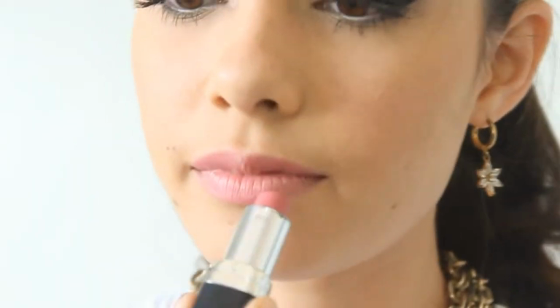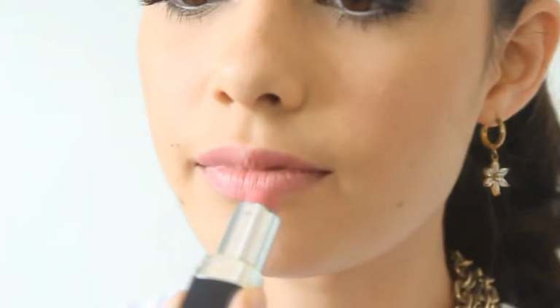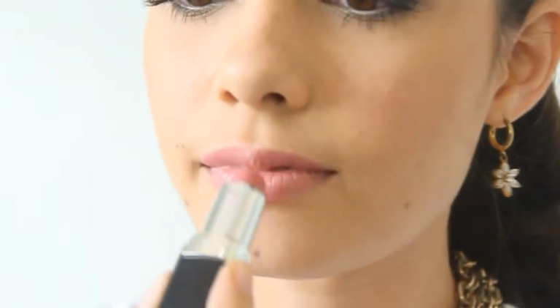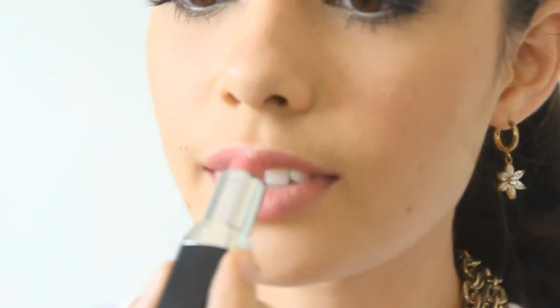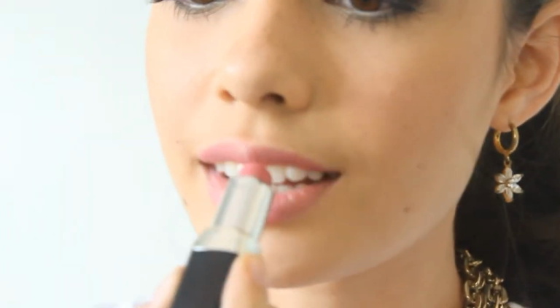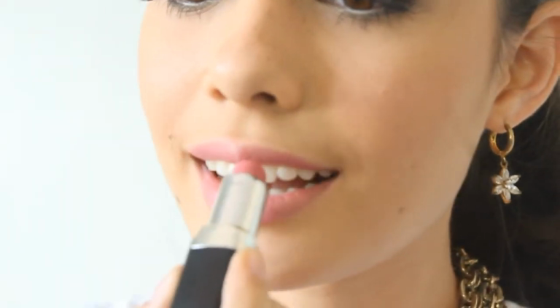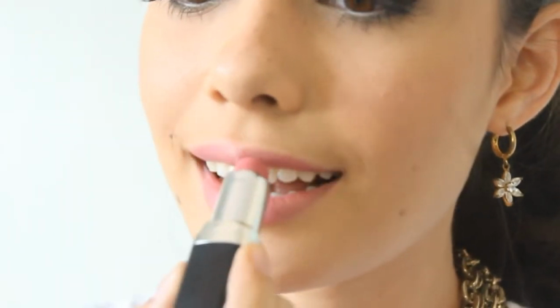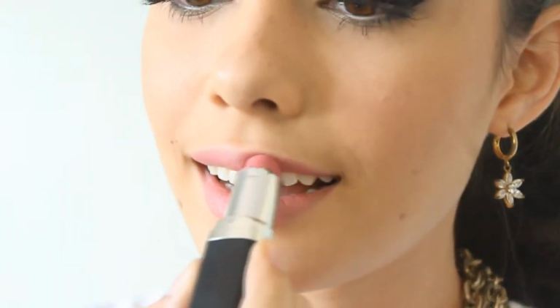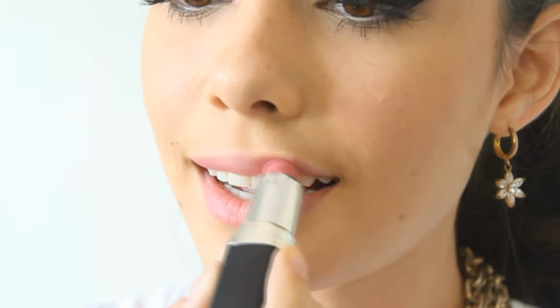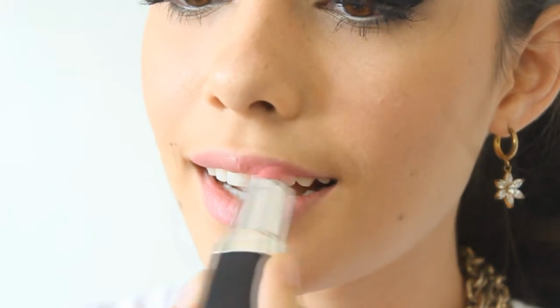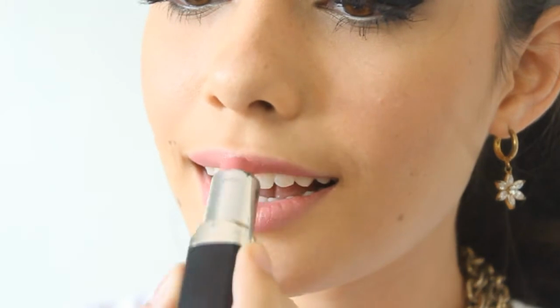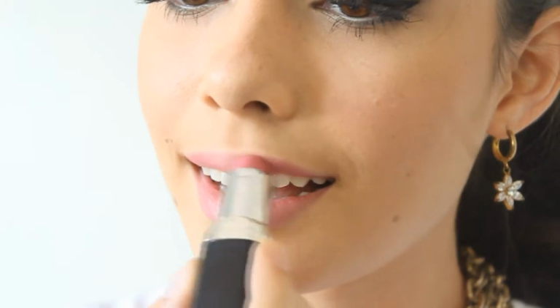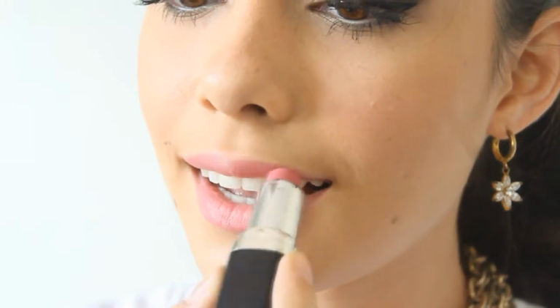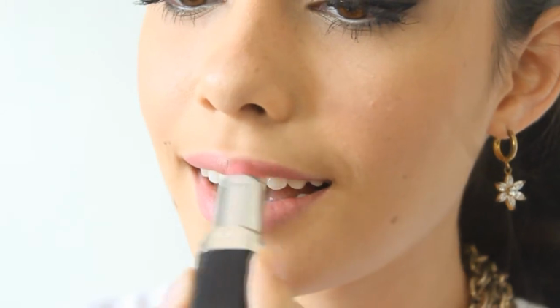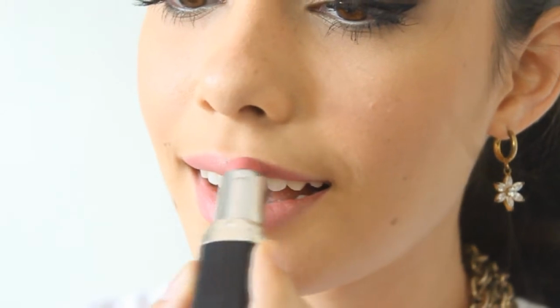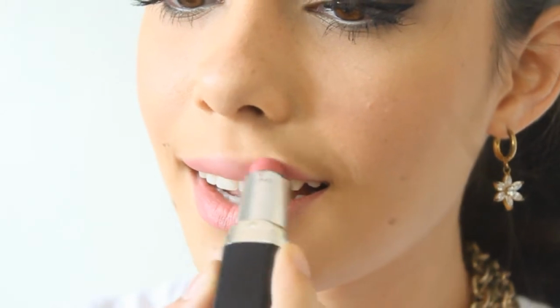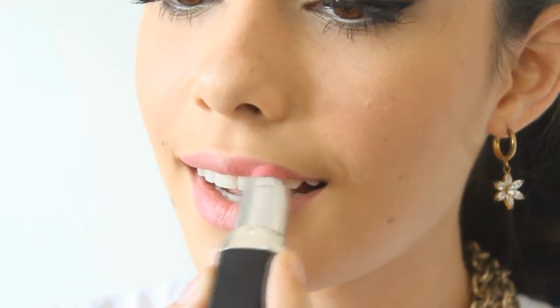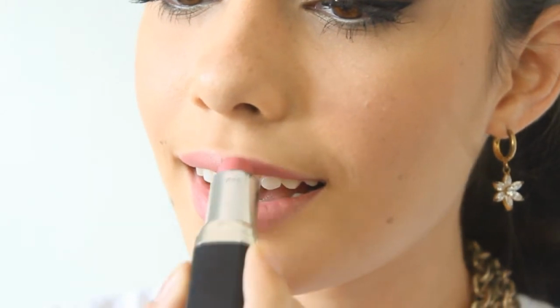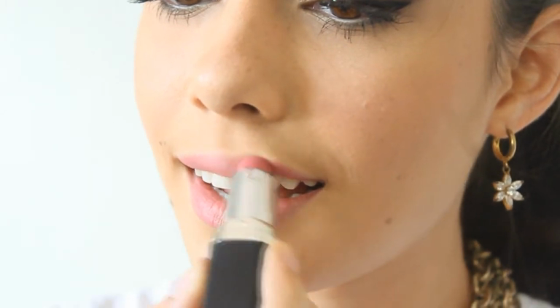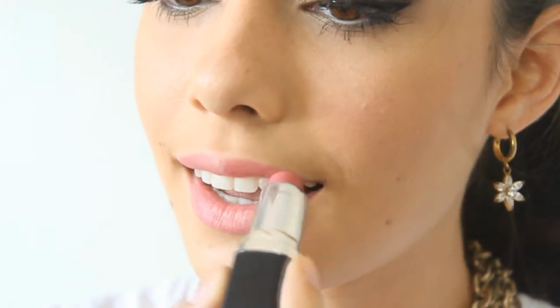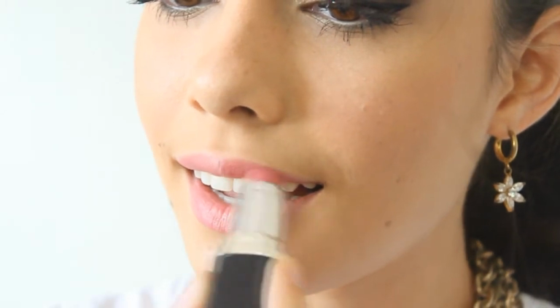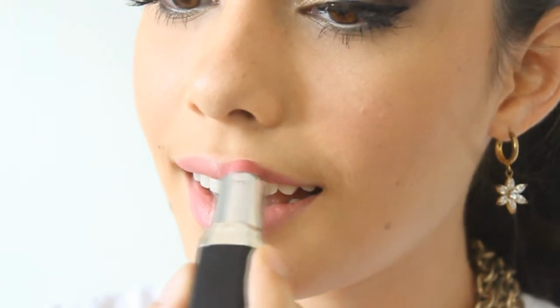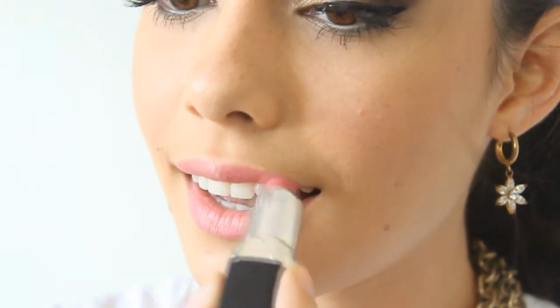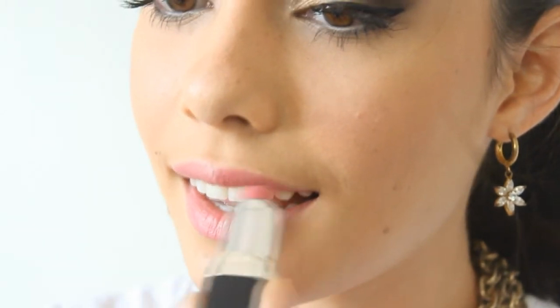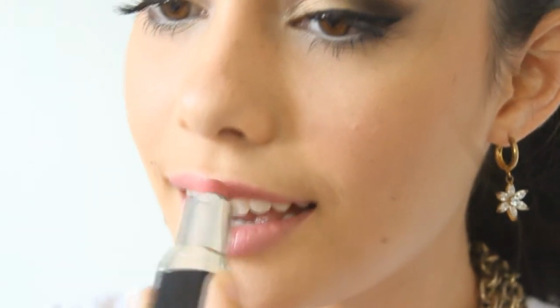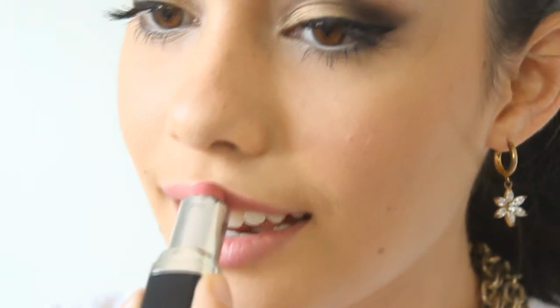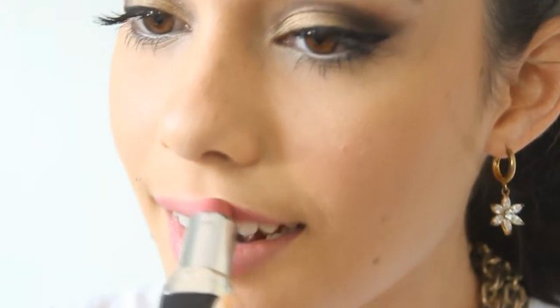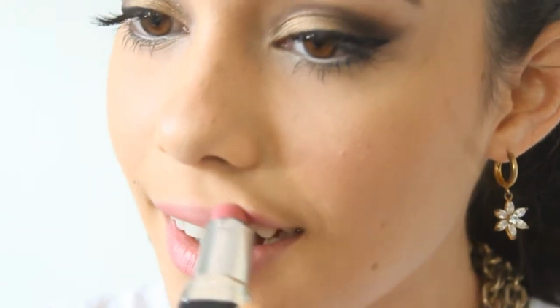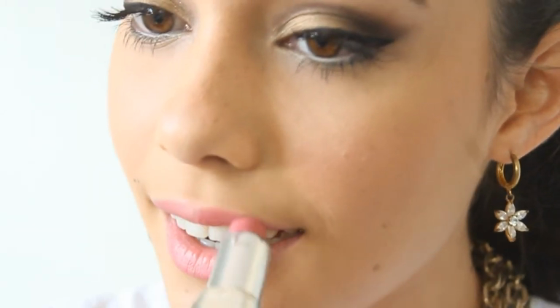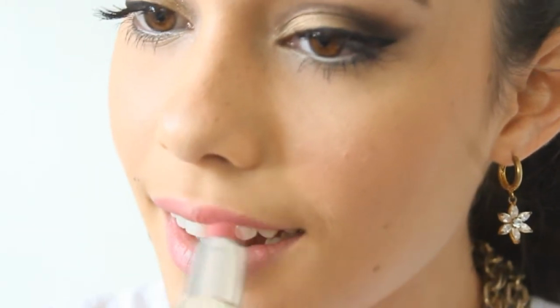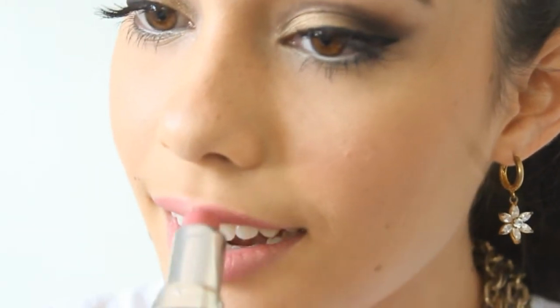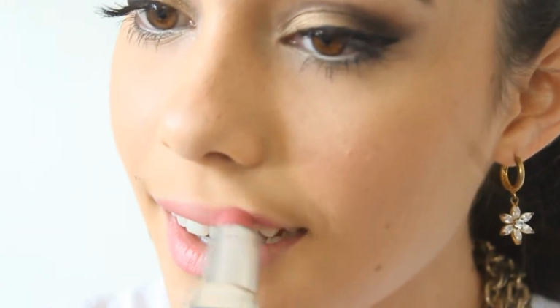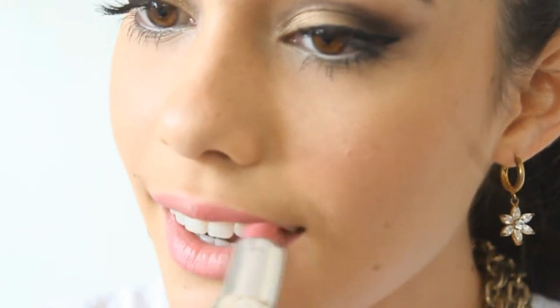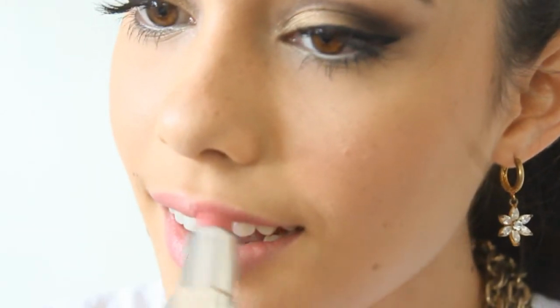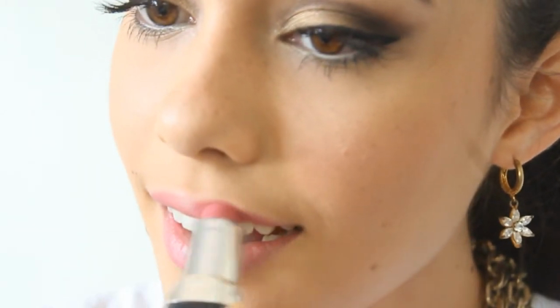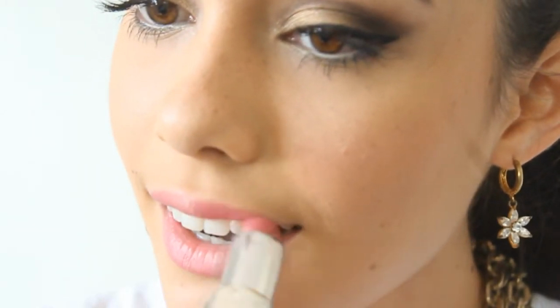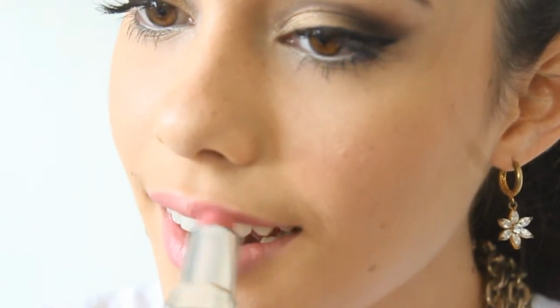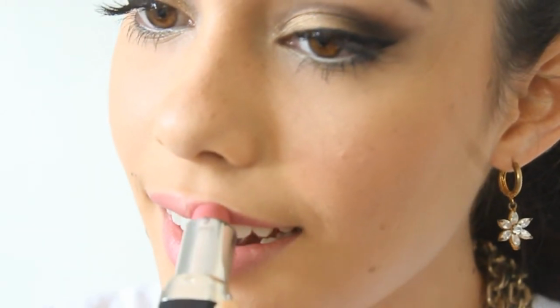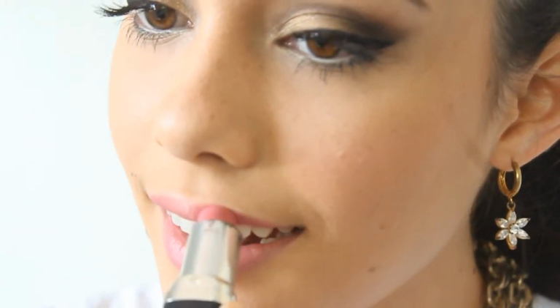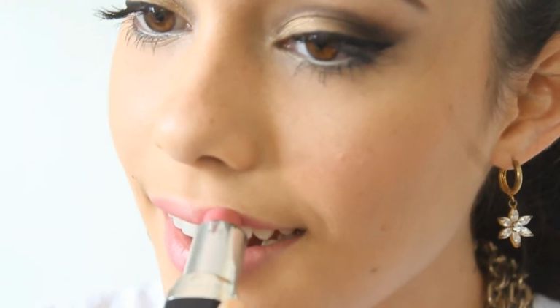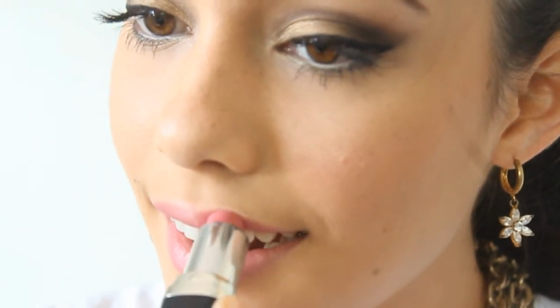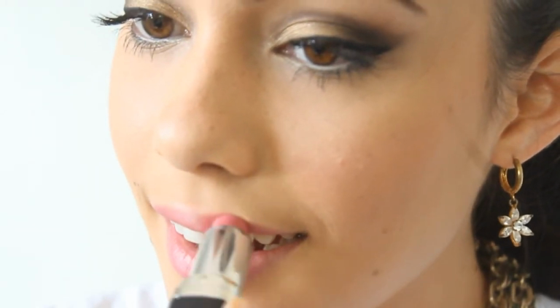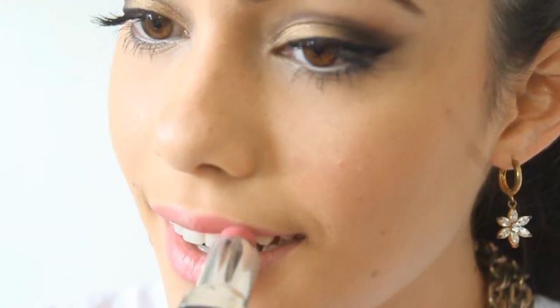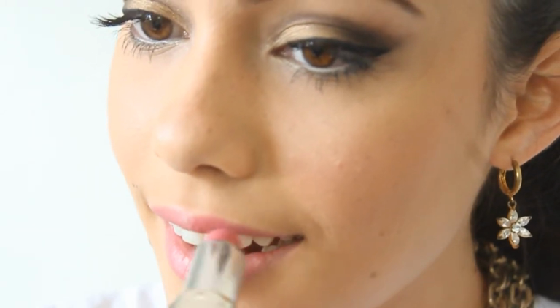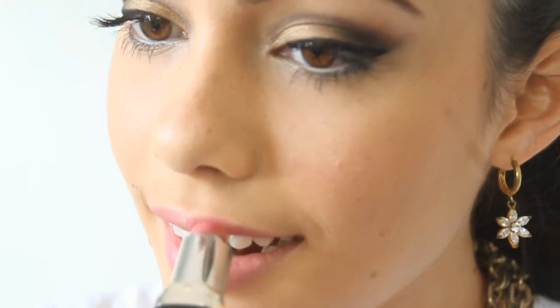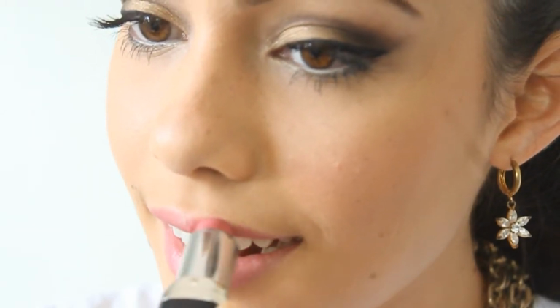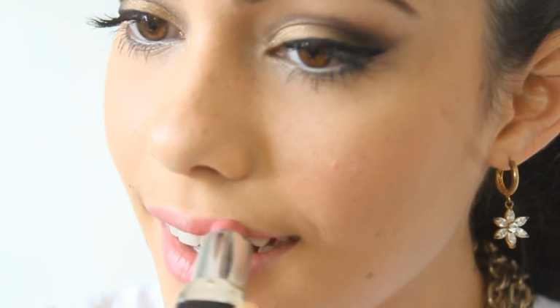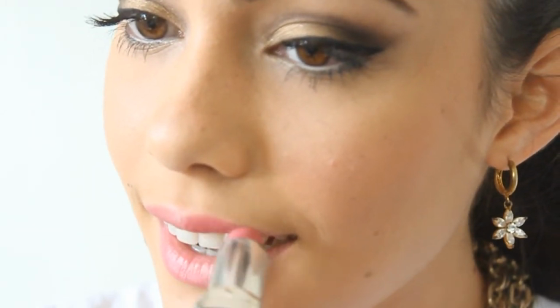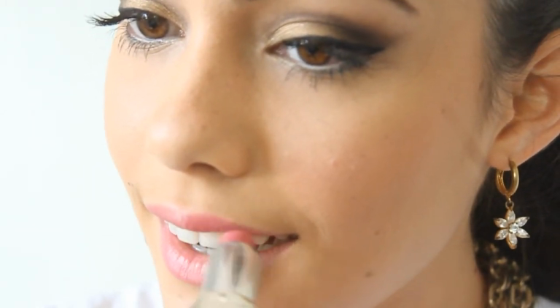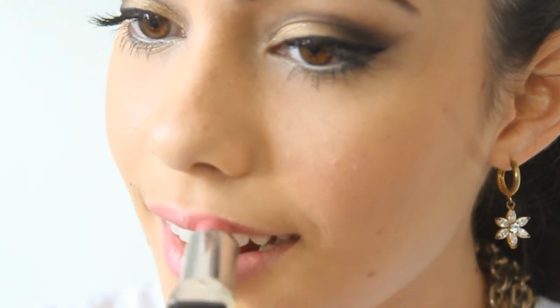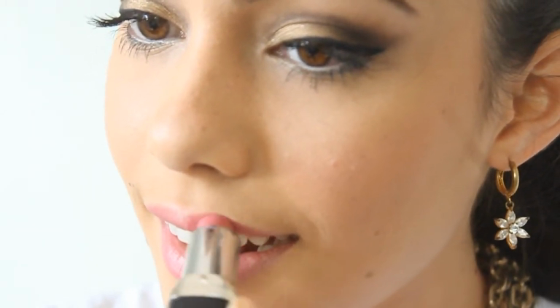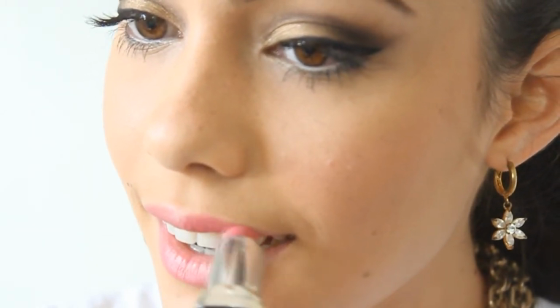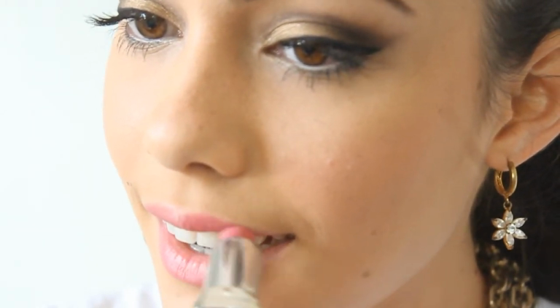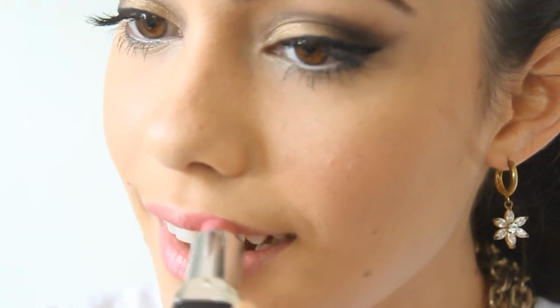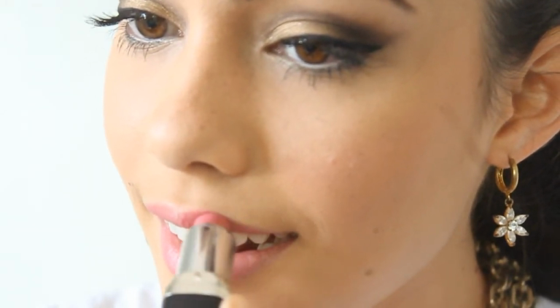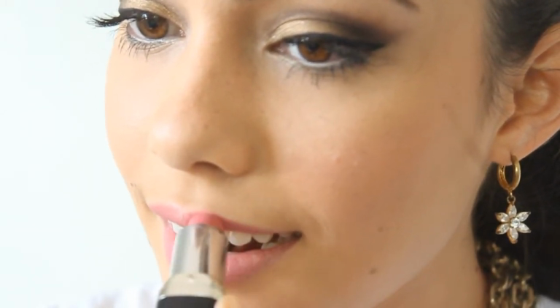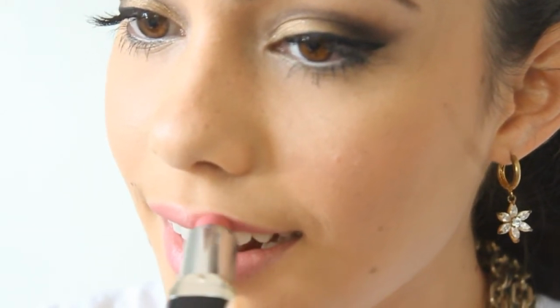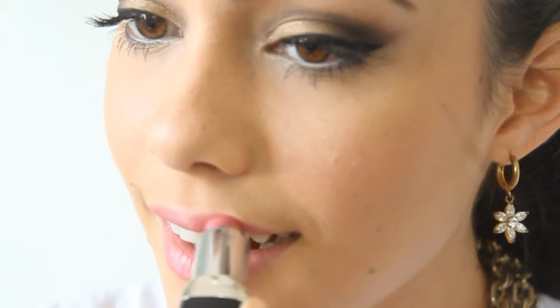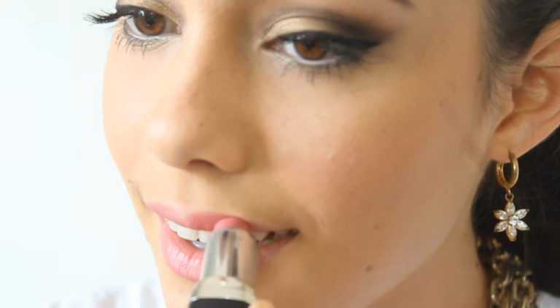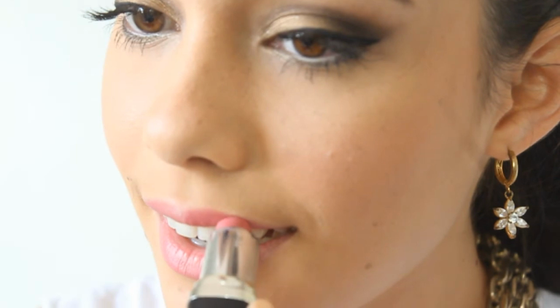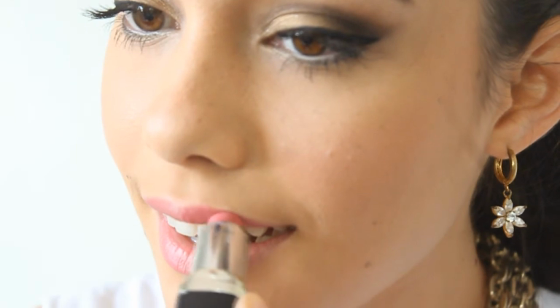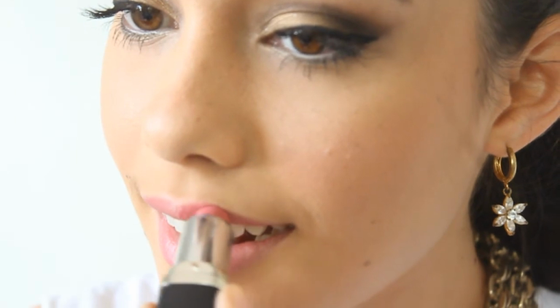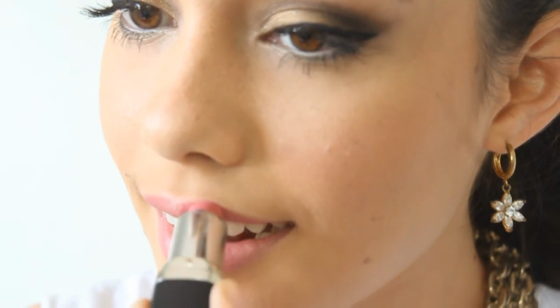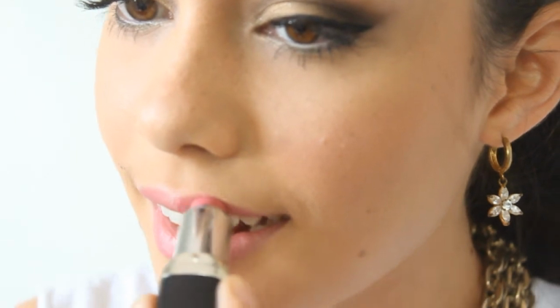Lastly would be your lips. Pick a nice beautiful pink matte lipstick and apply it on your lips.